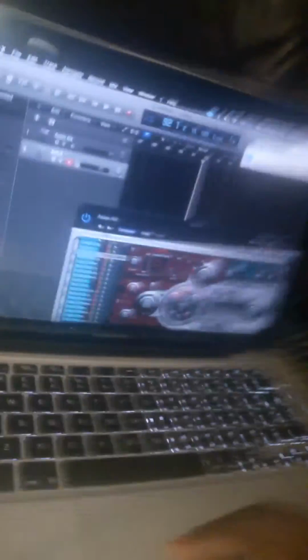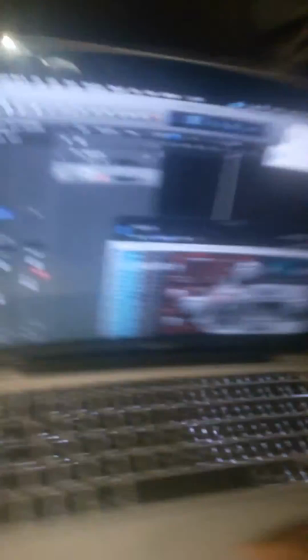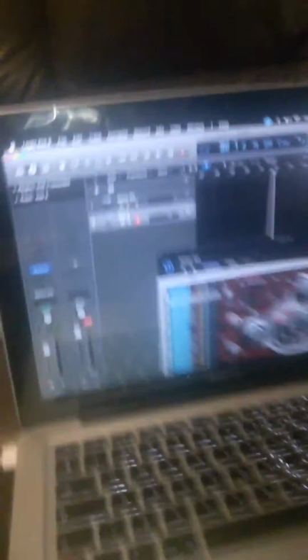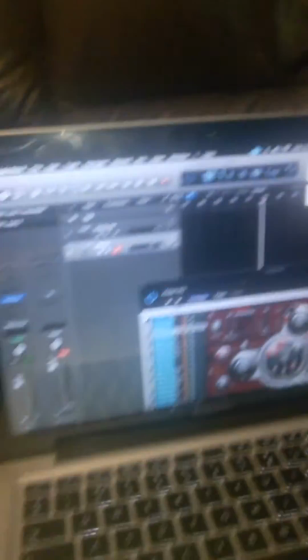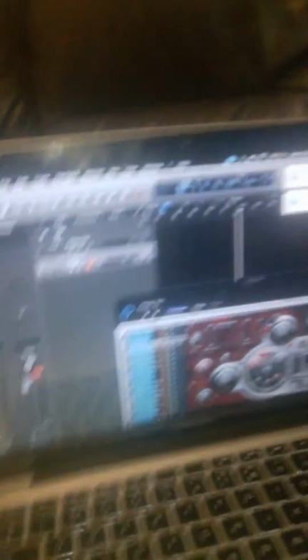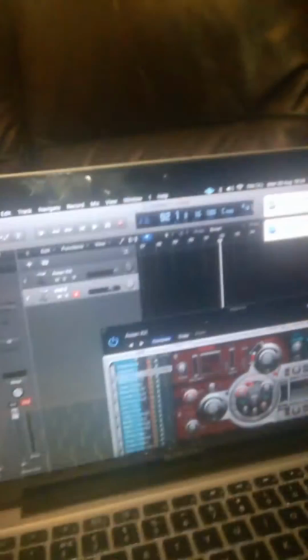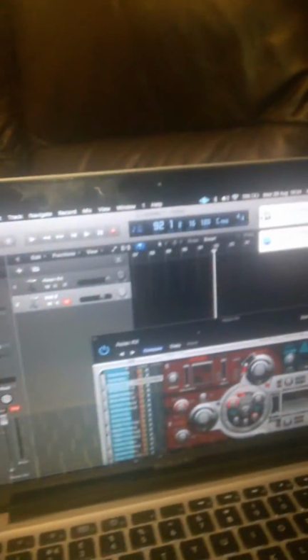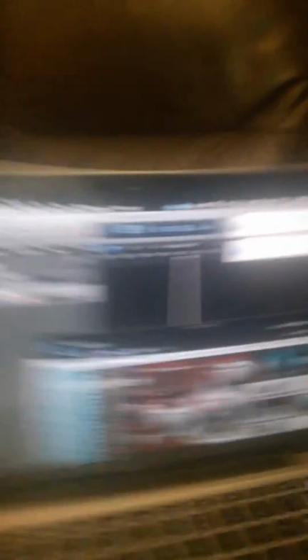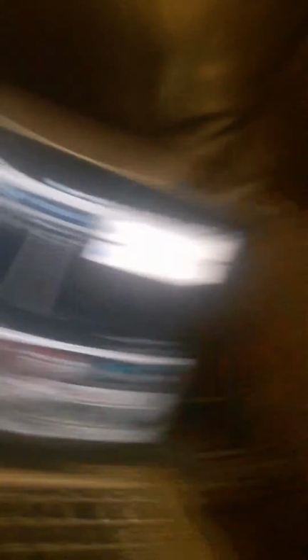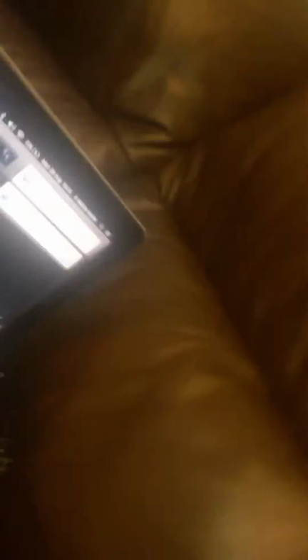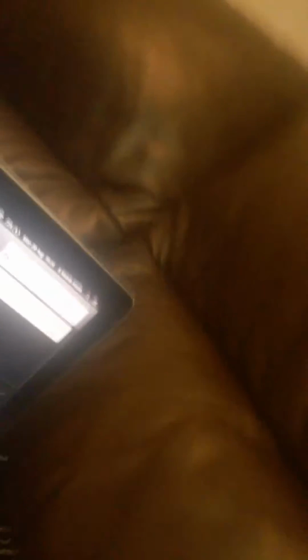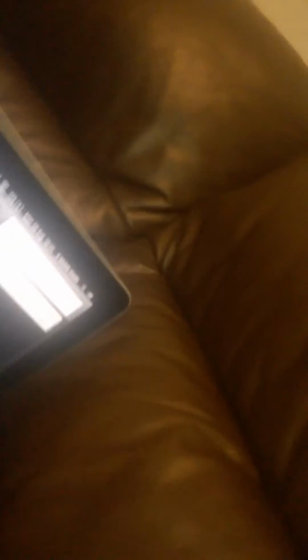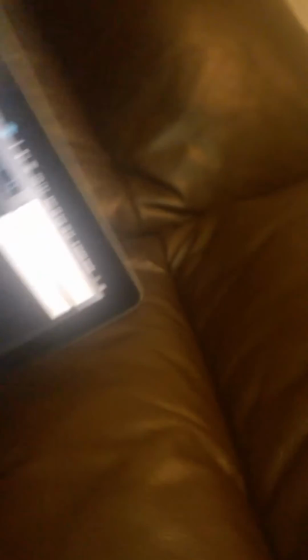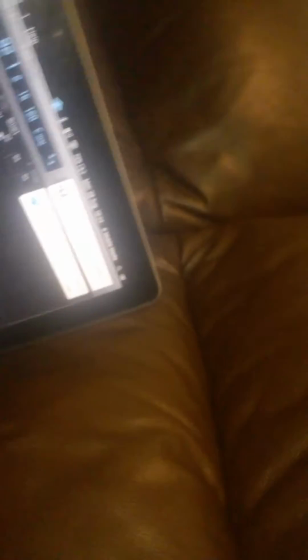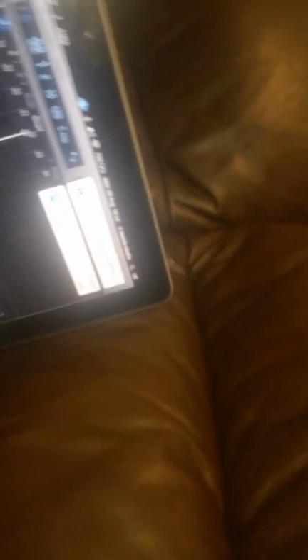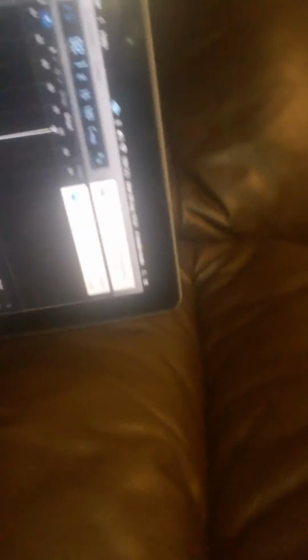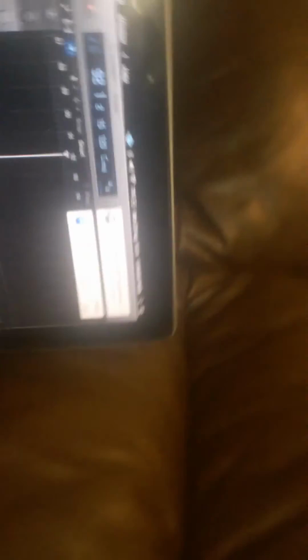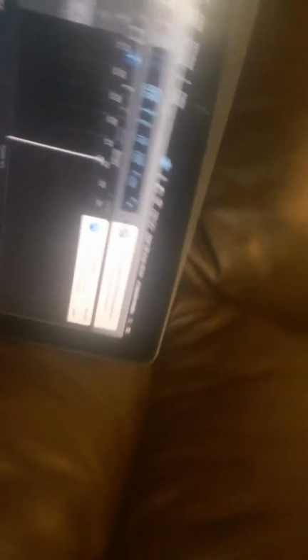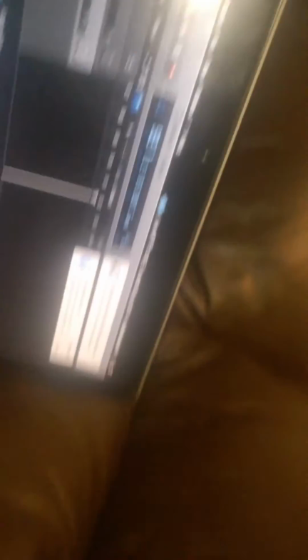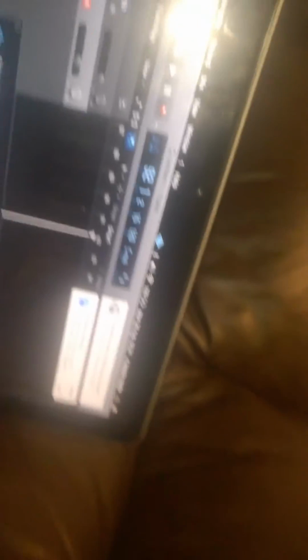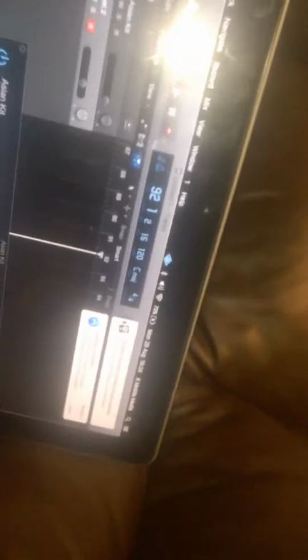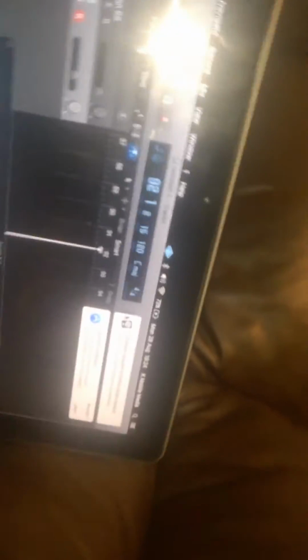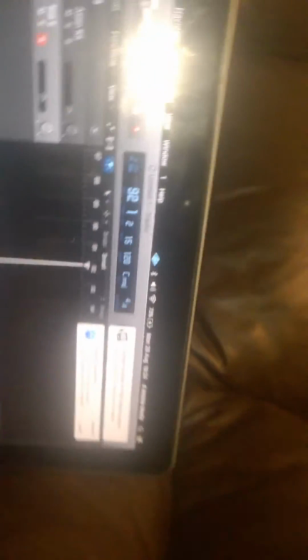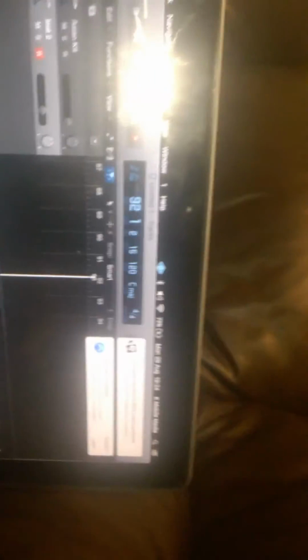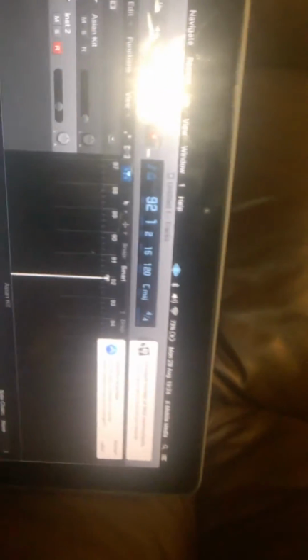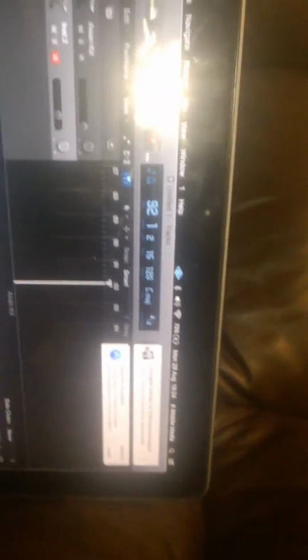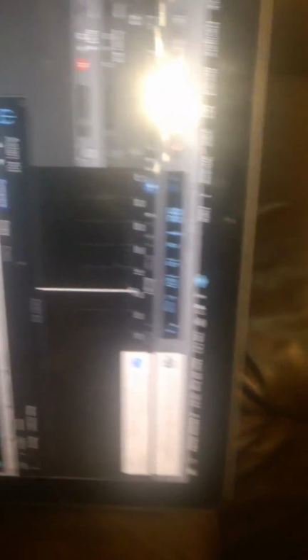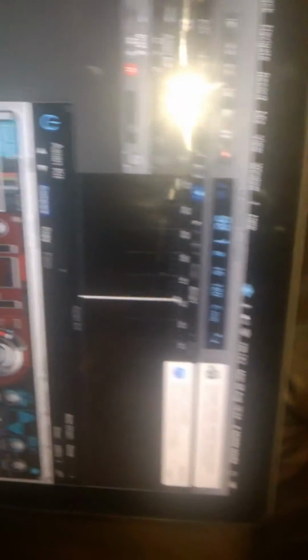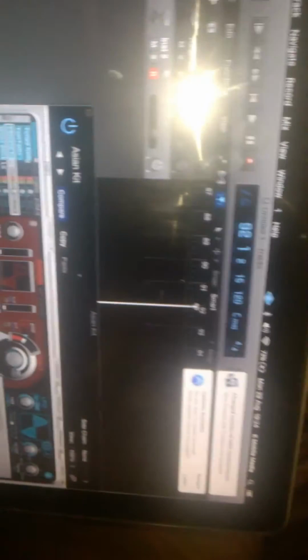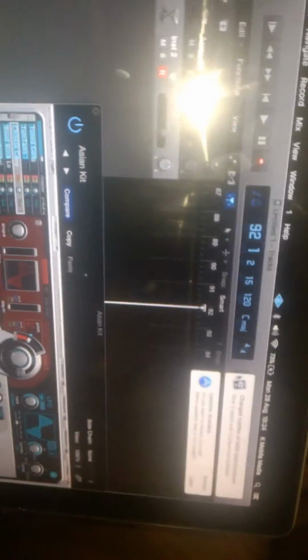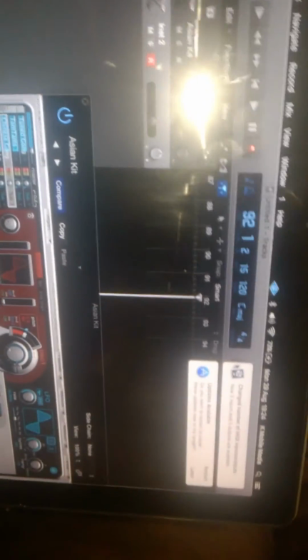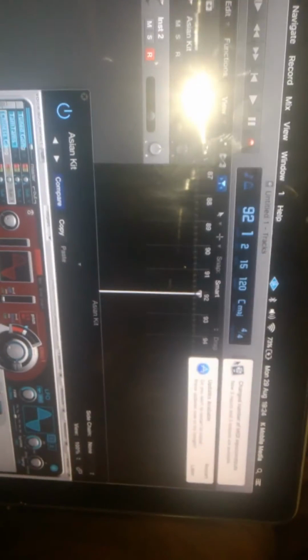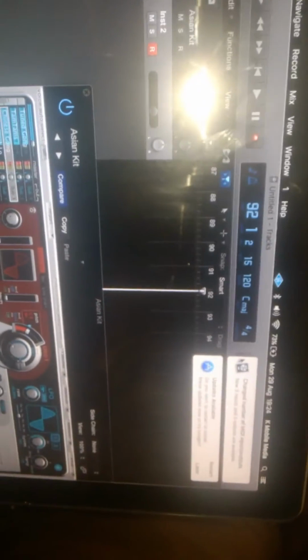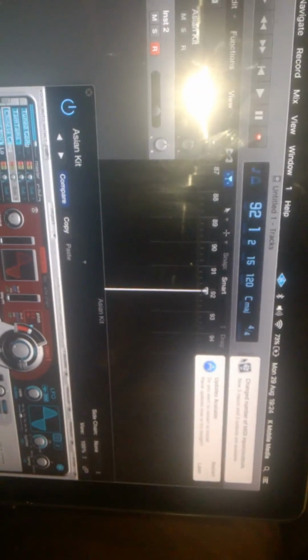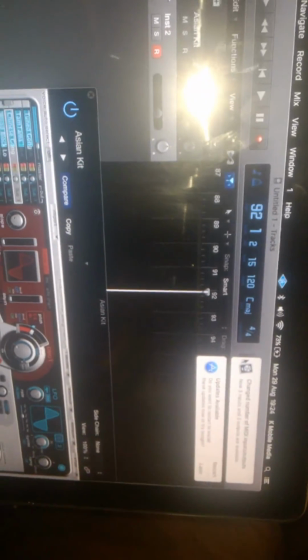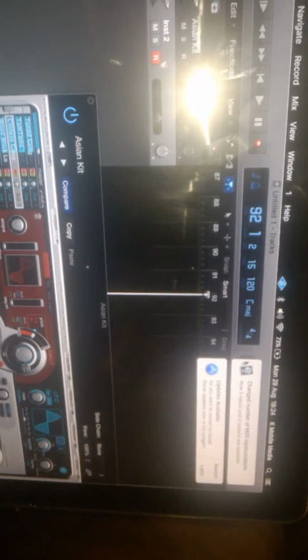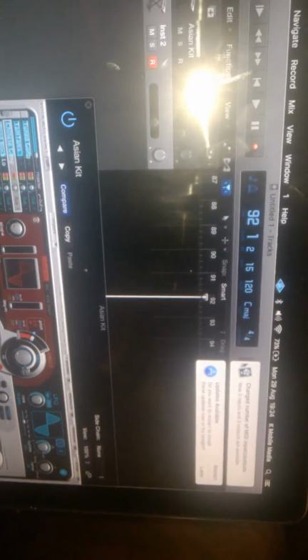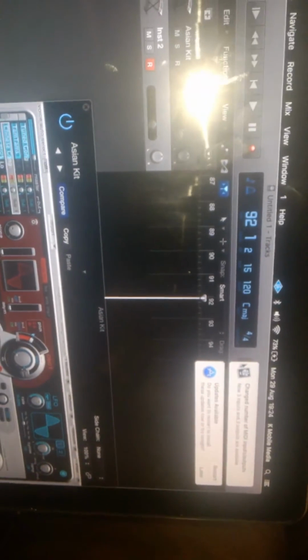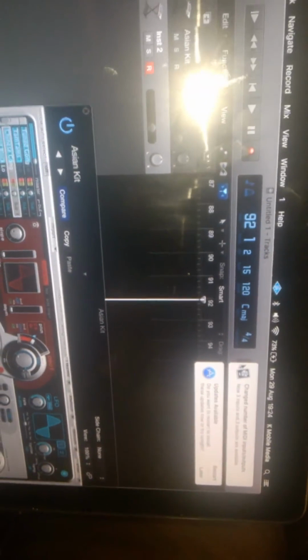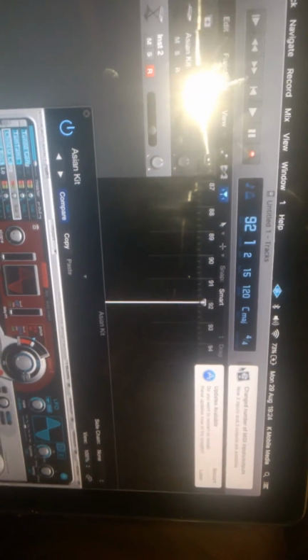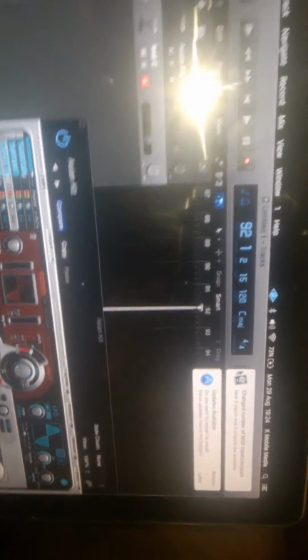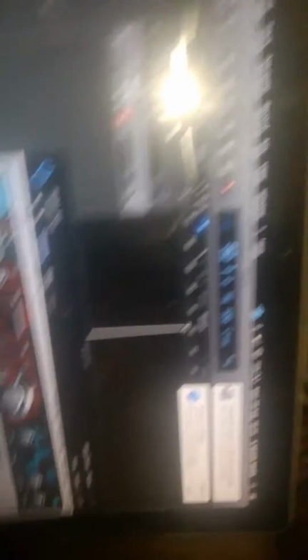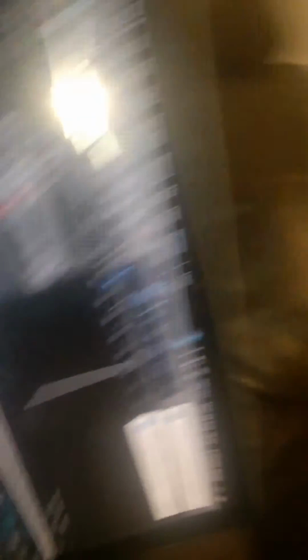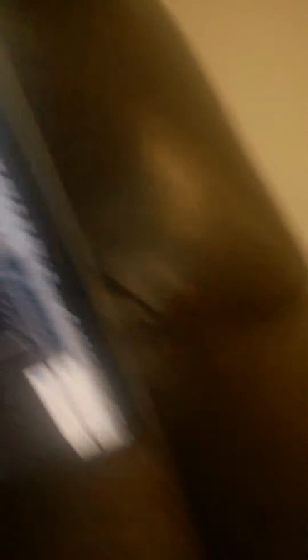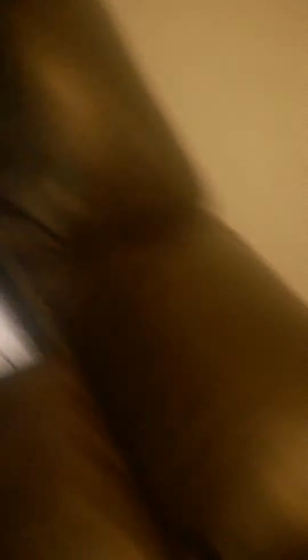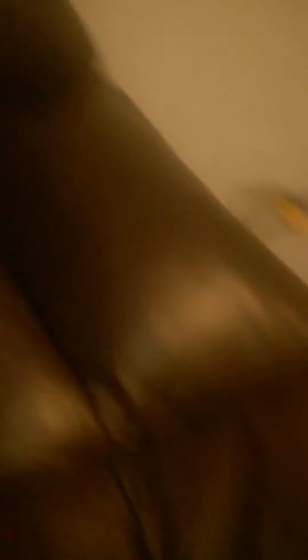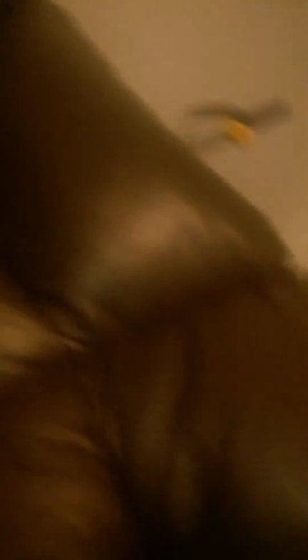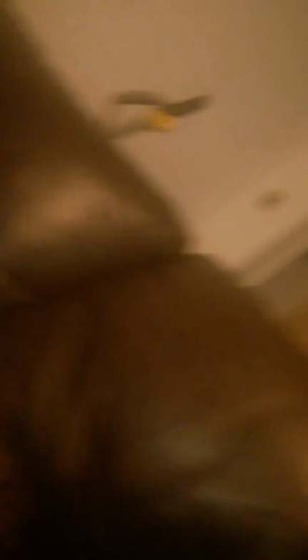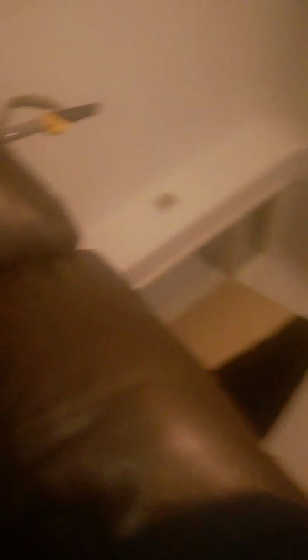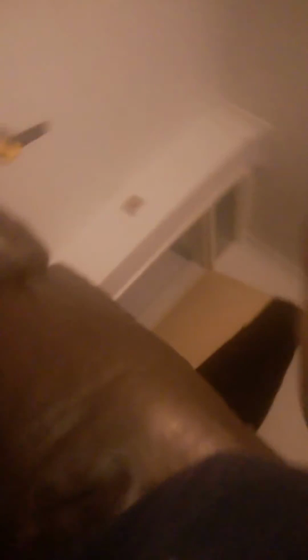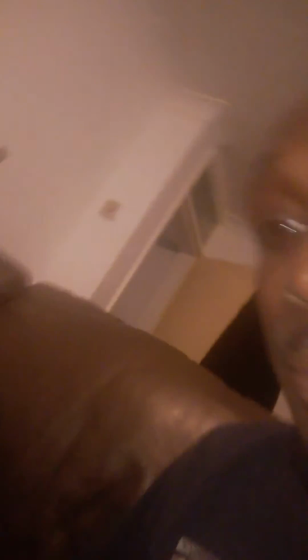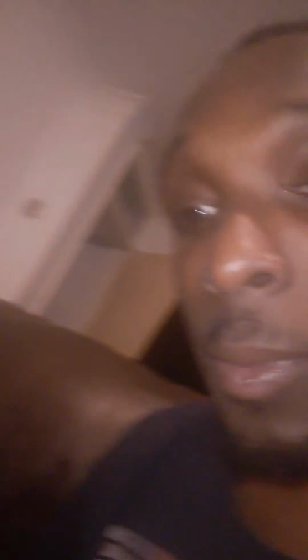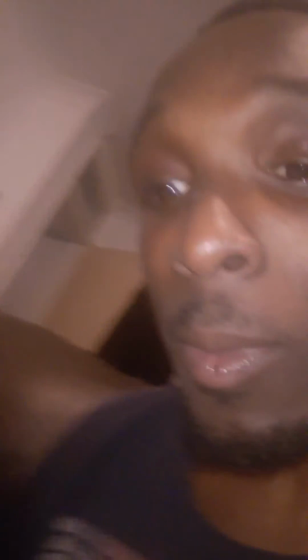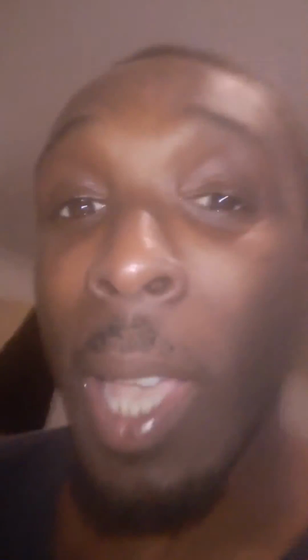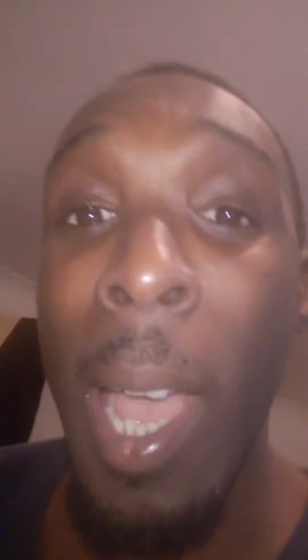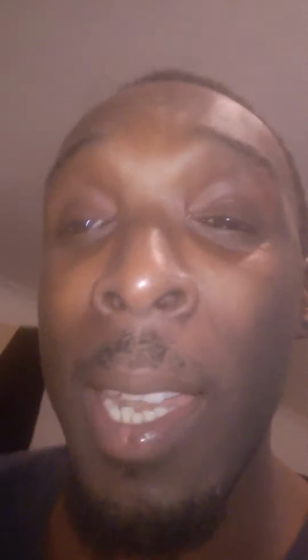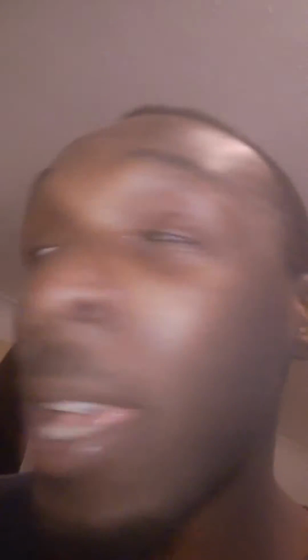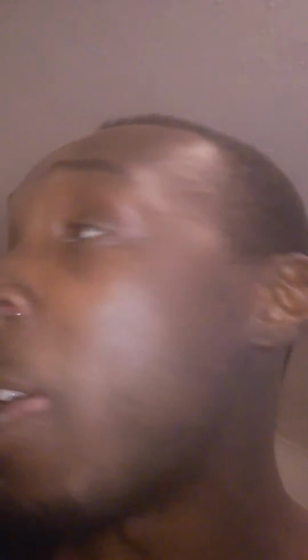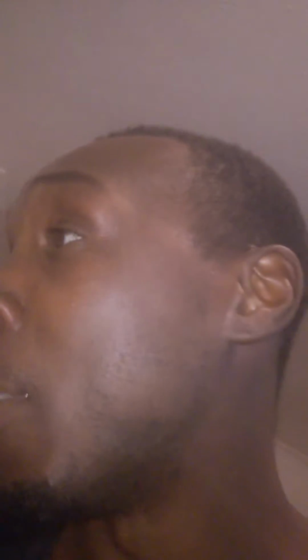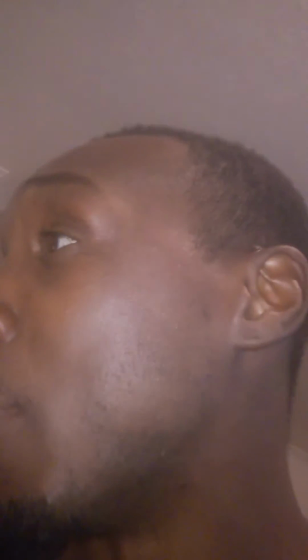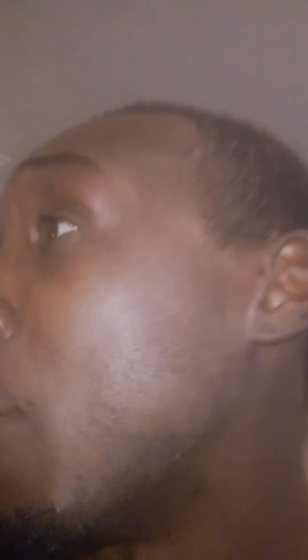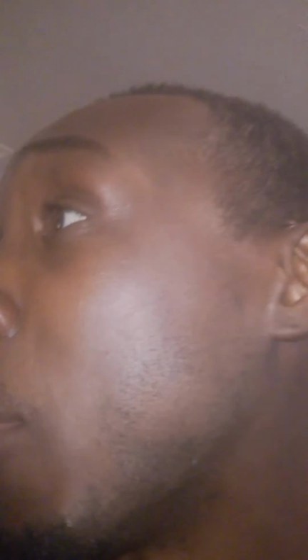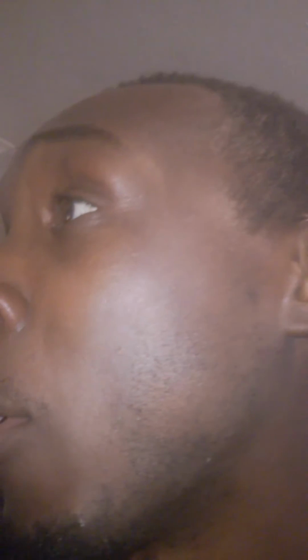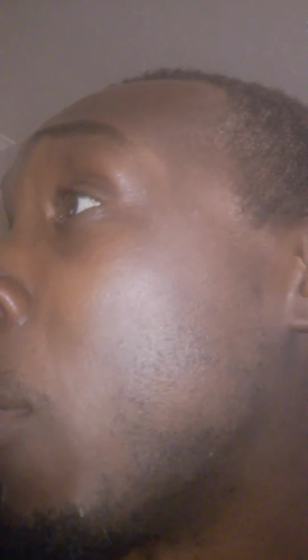It comes up — there's a MIDI device. And then here we go.